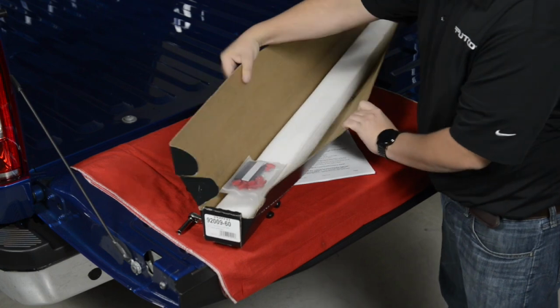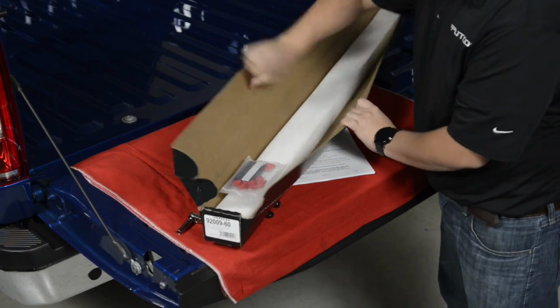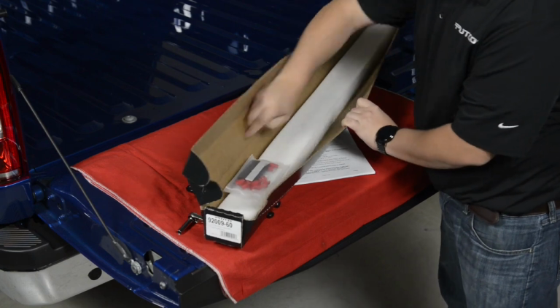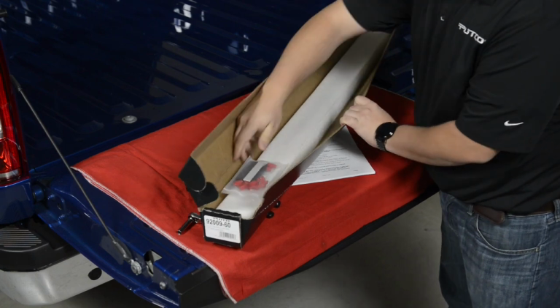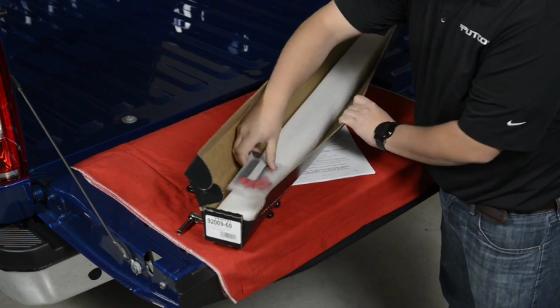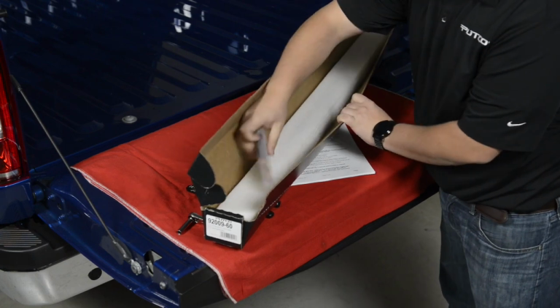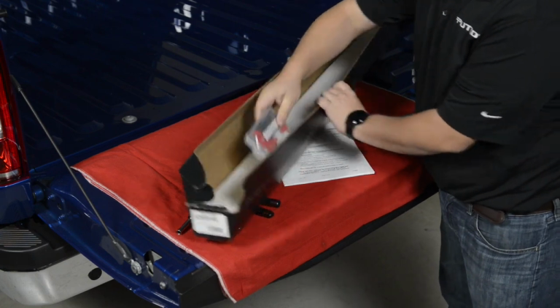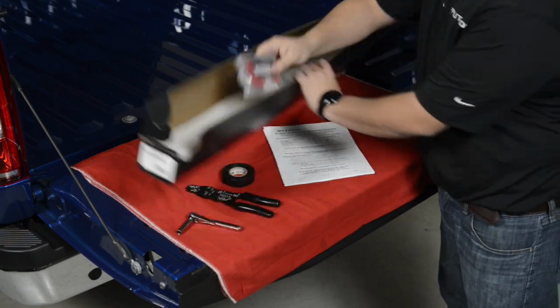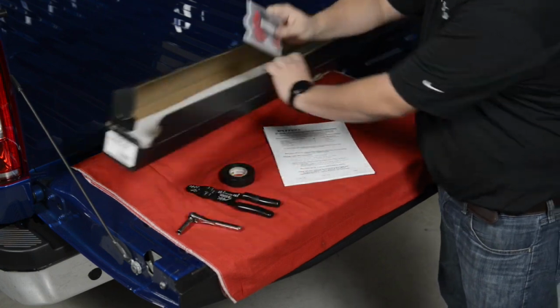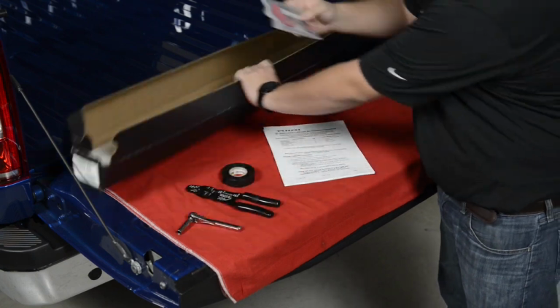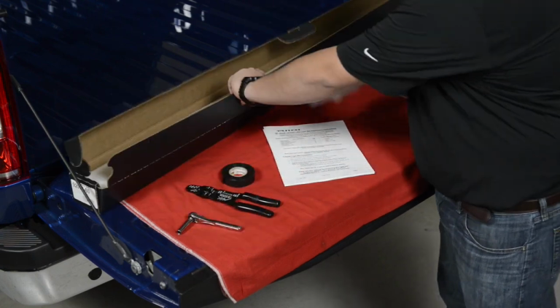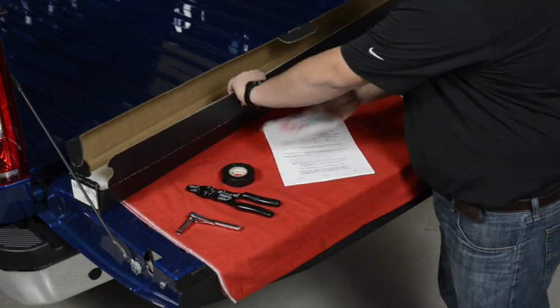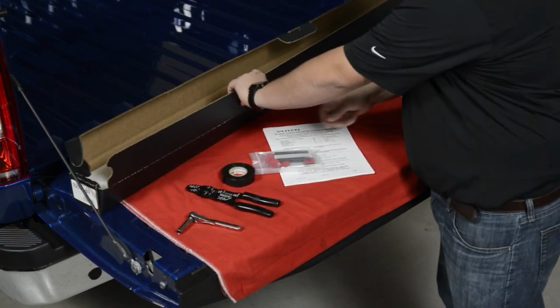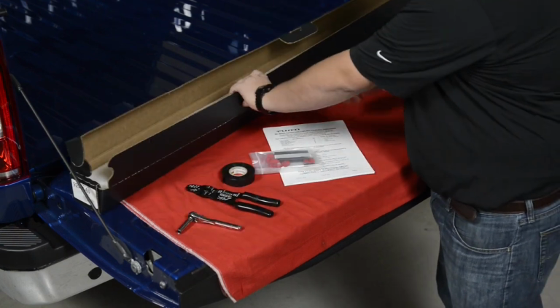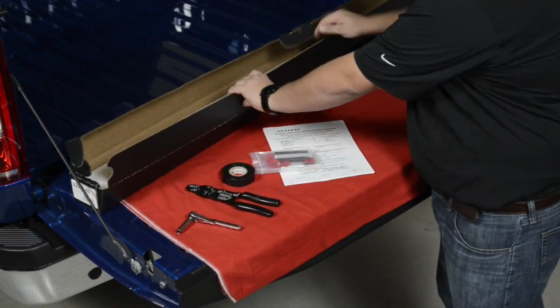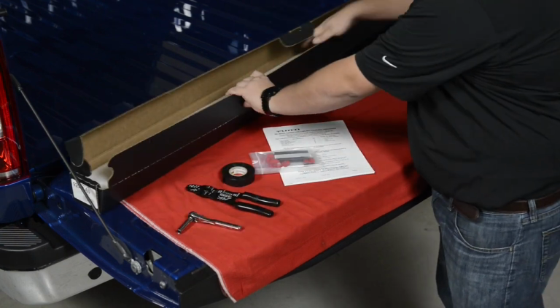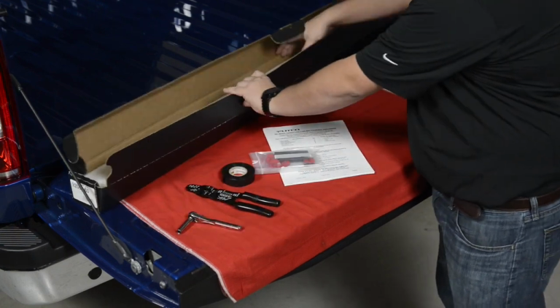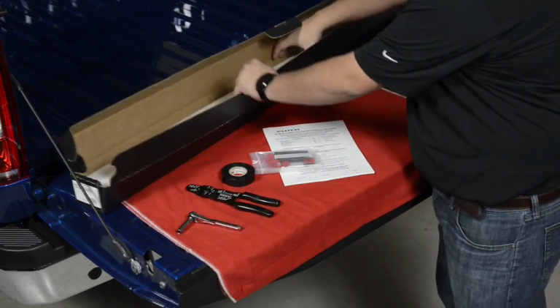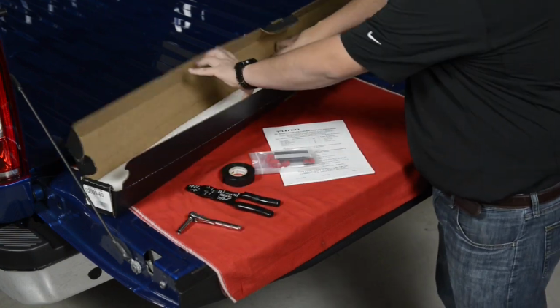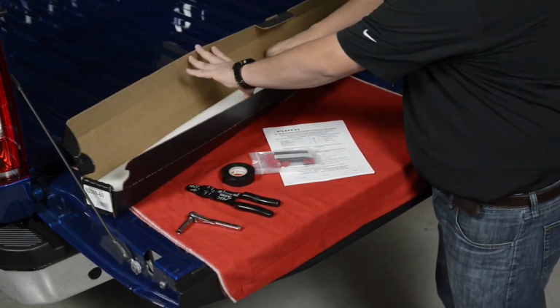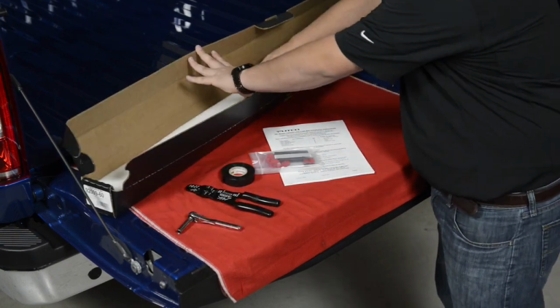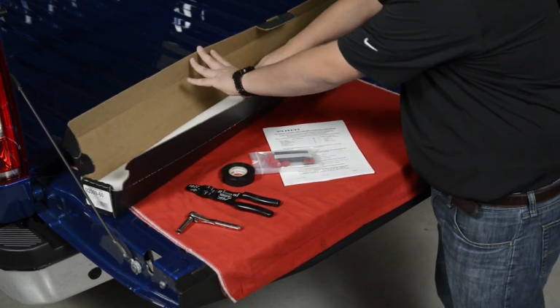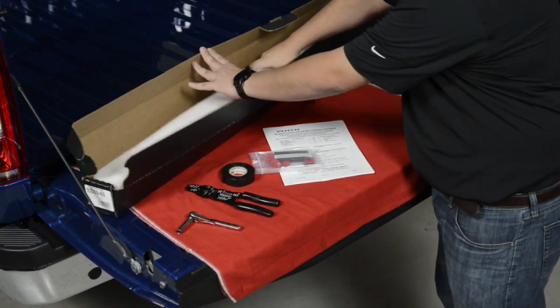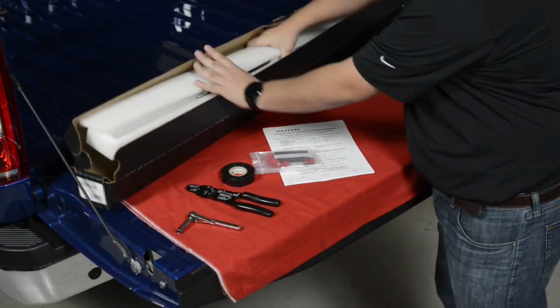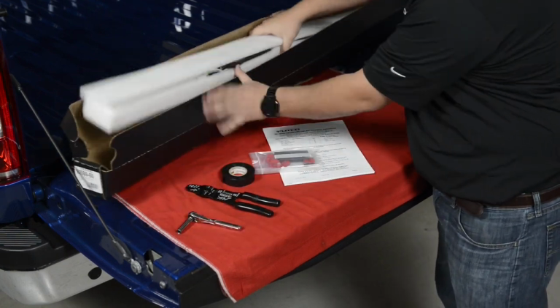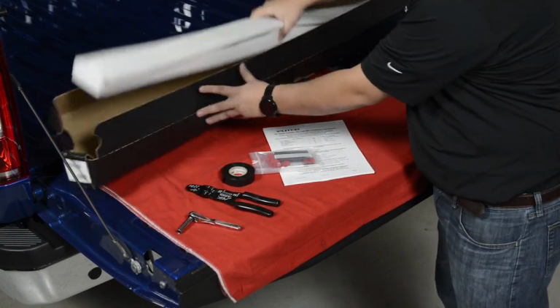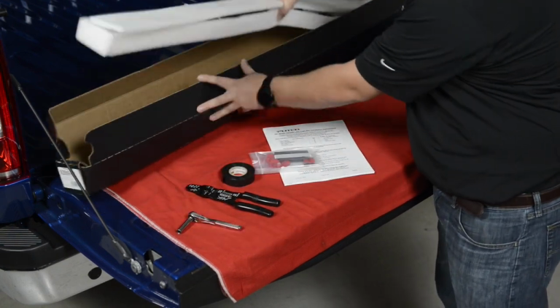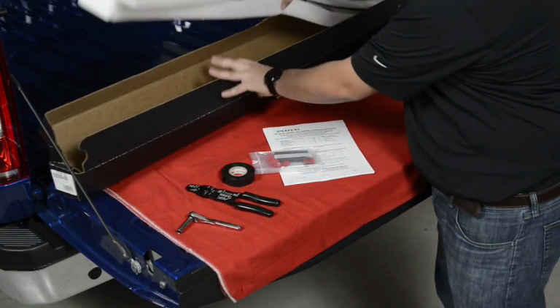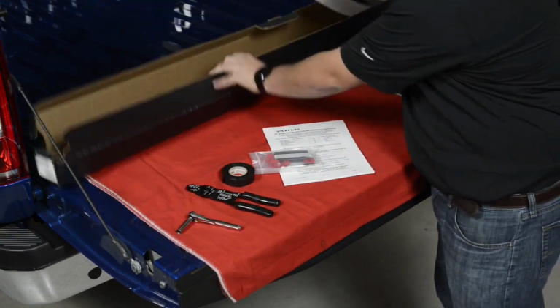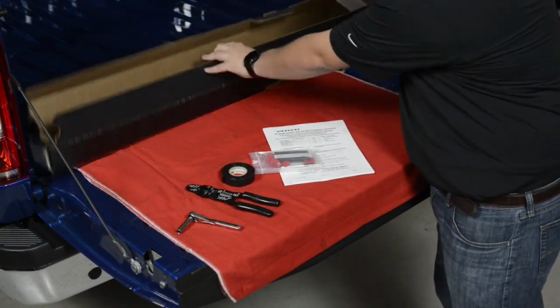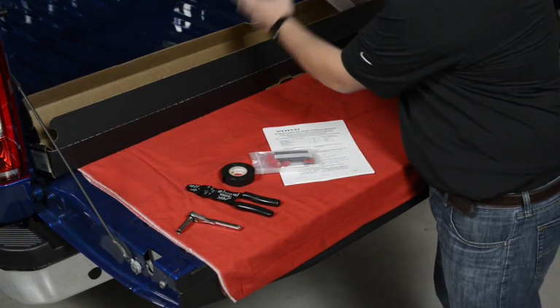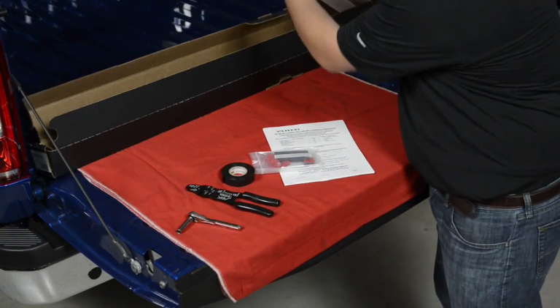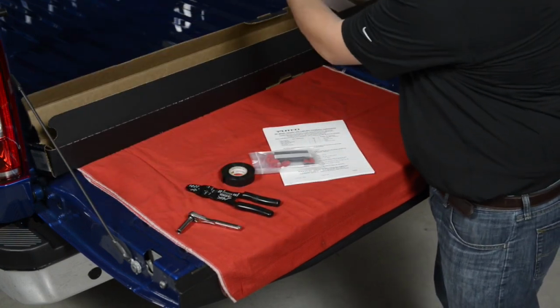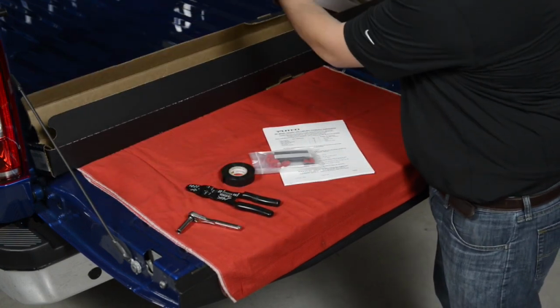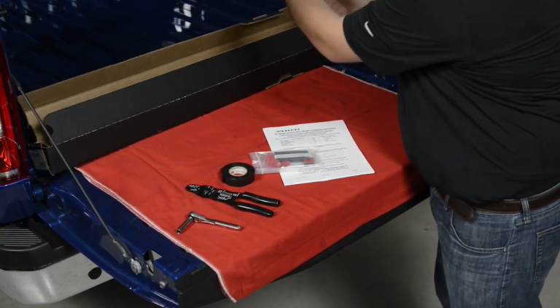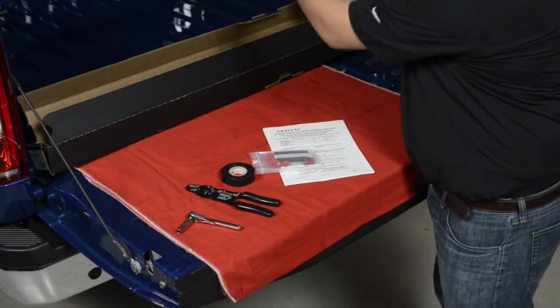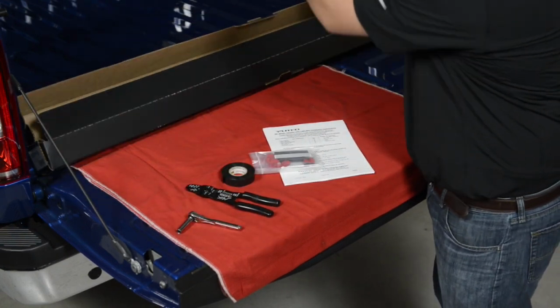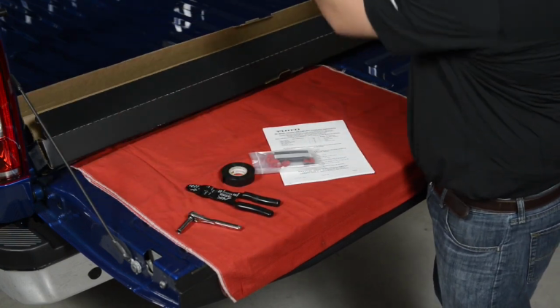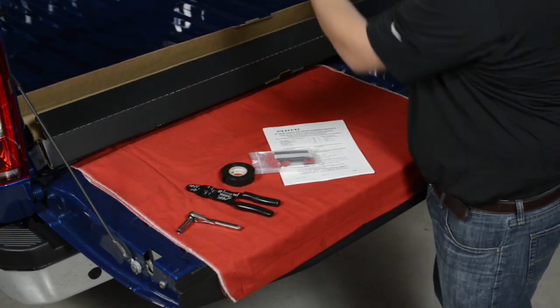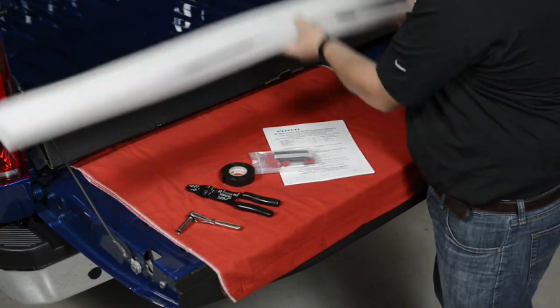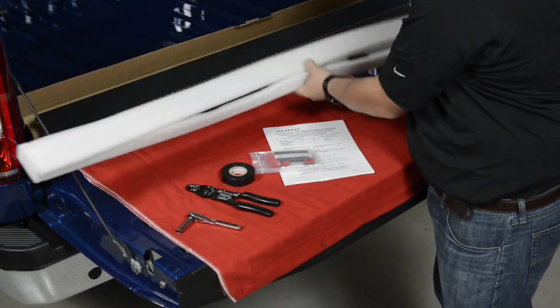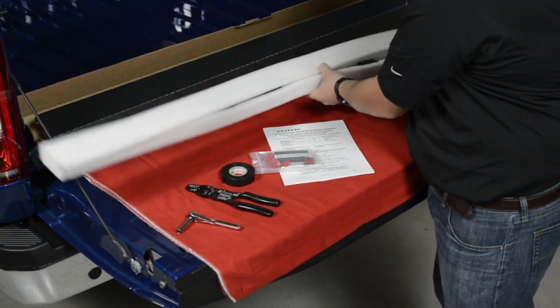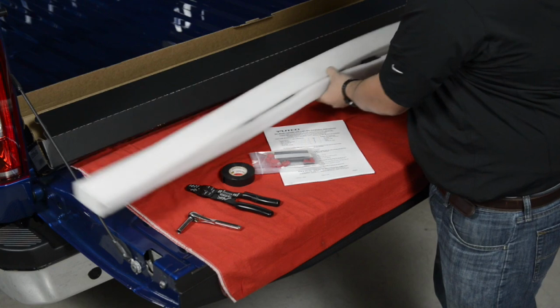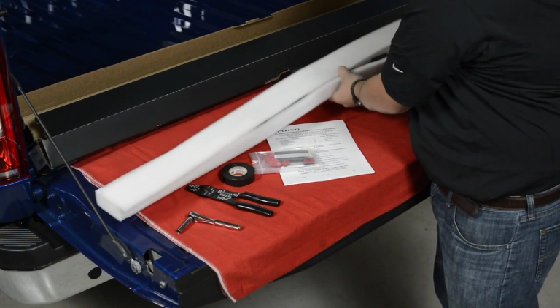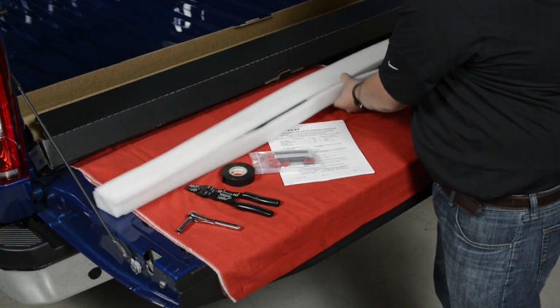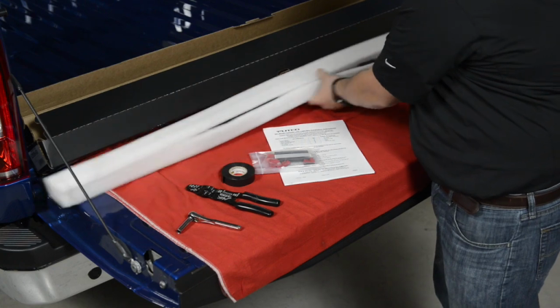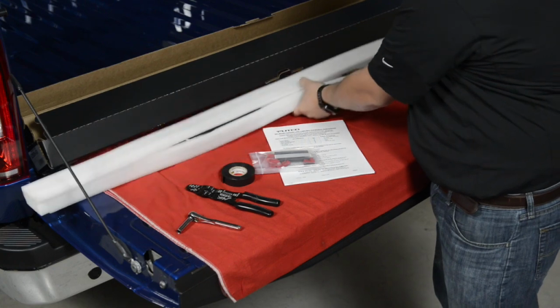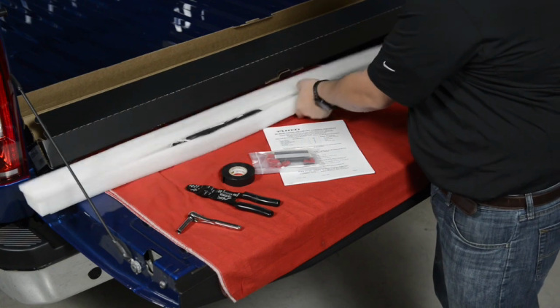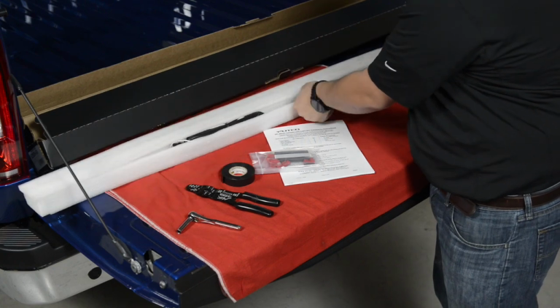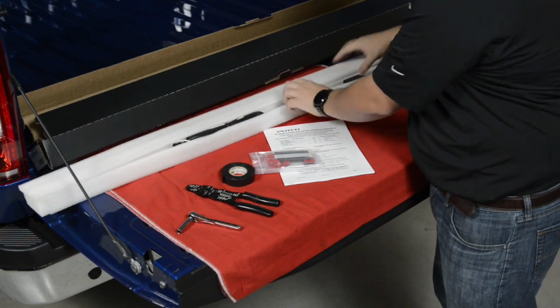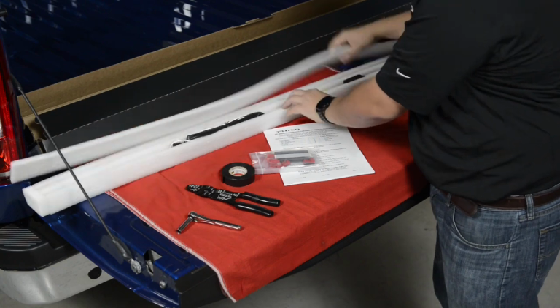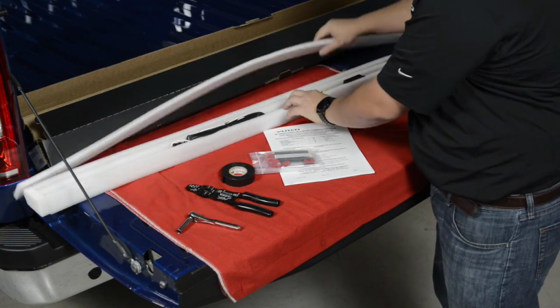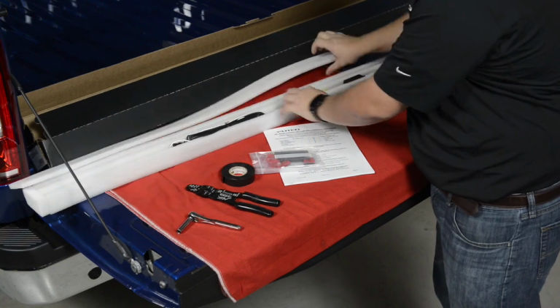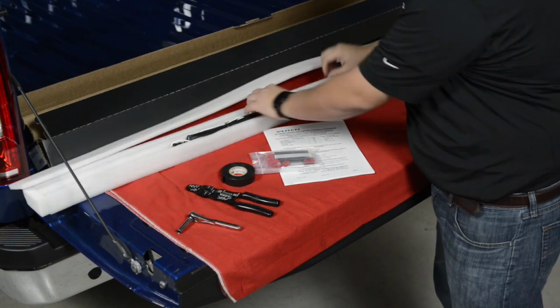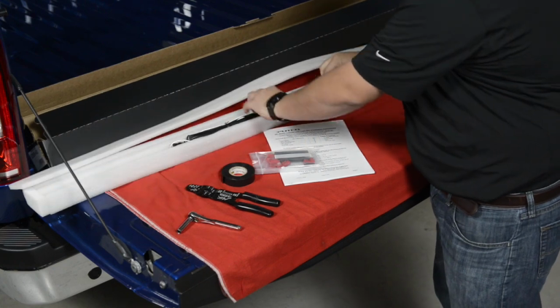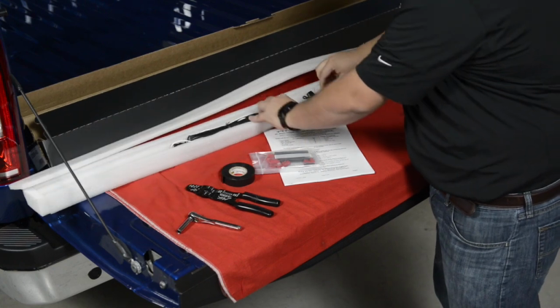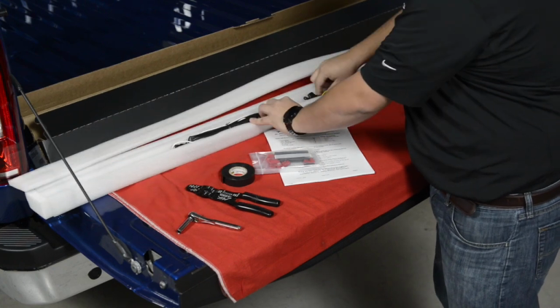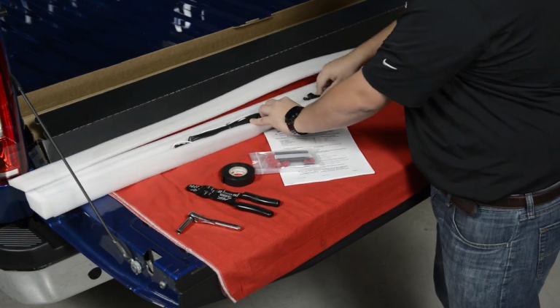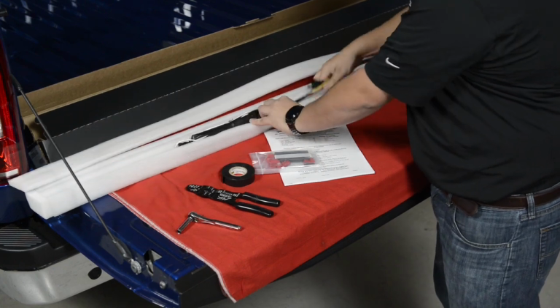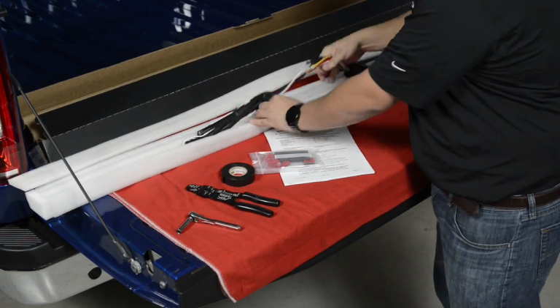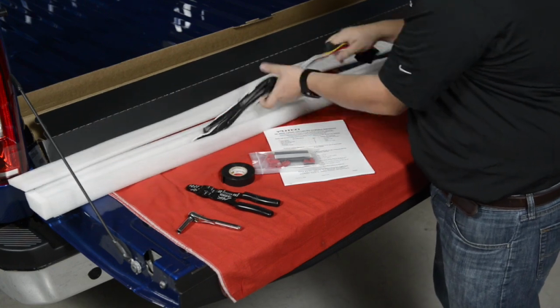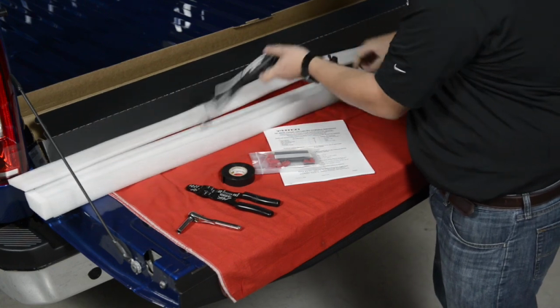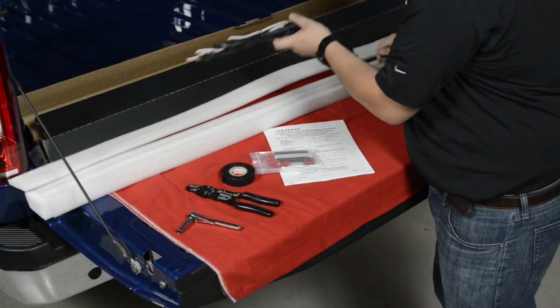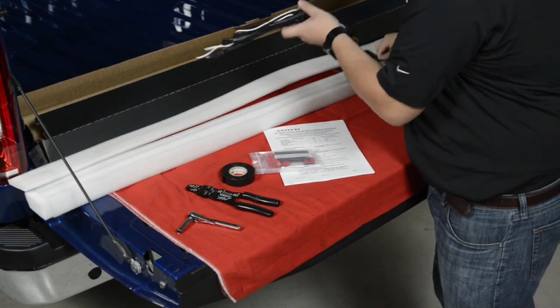Begin unboxing the PADCO blade light bar and verify that all components listed on the instructions are included.